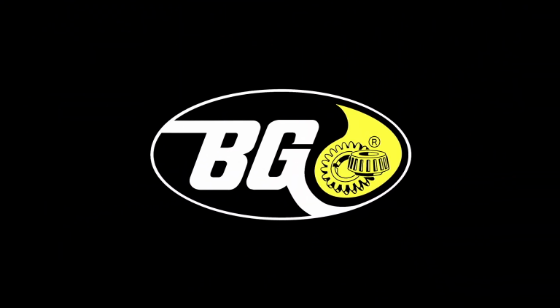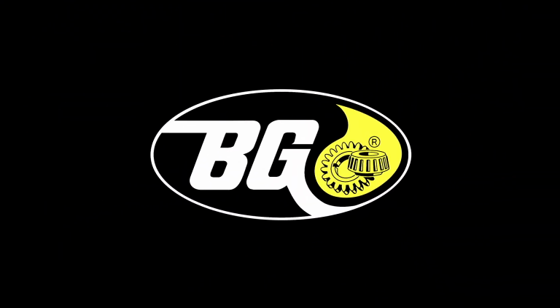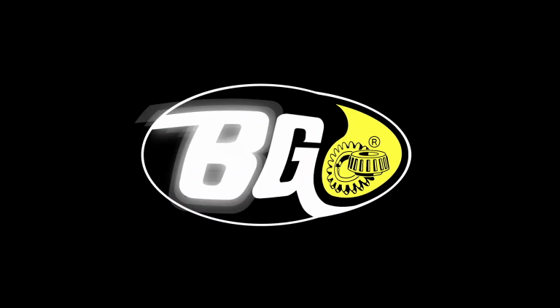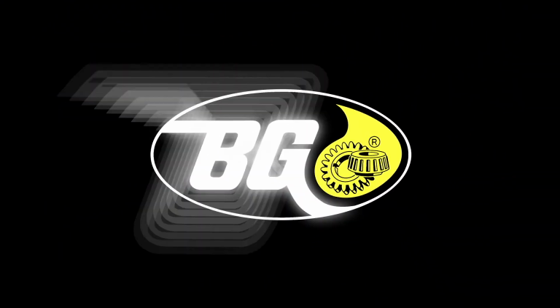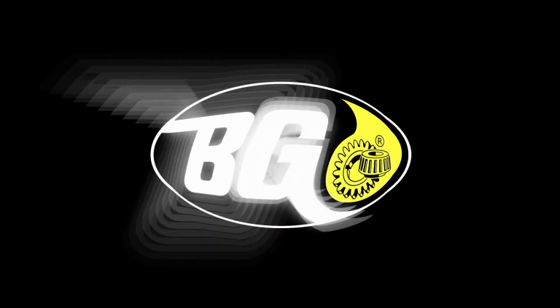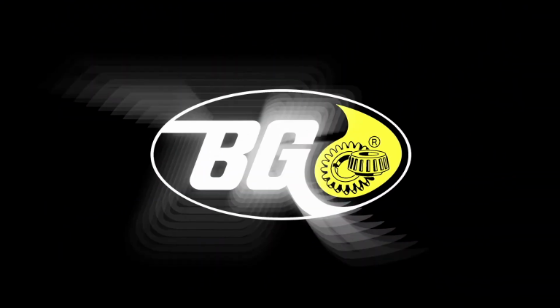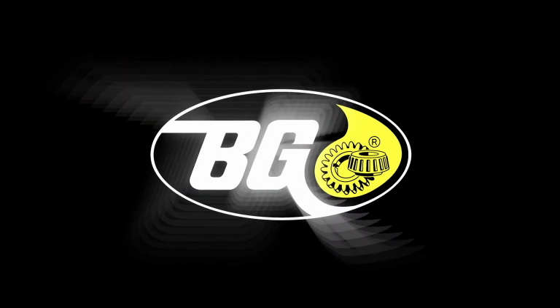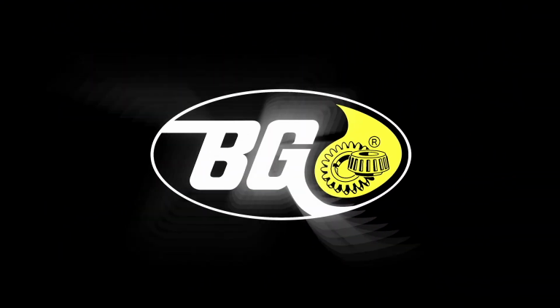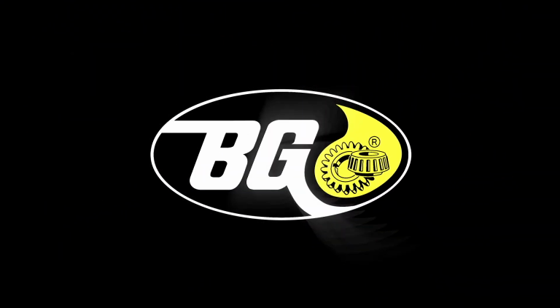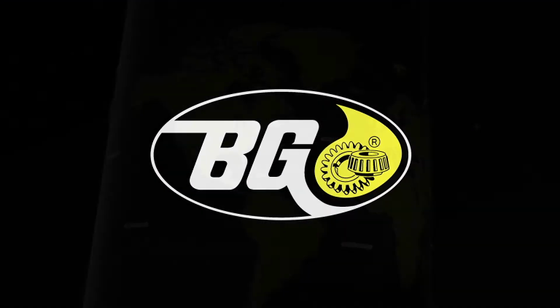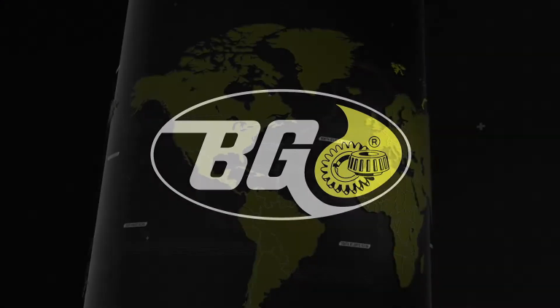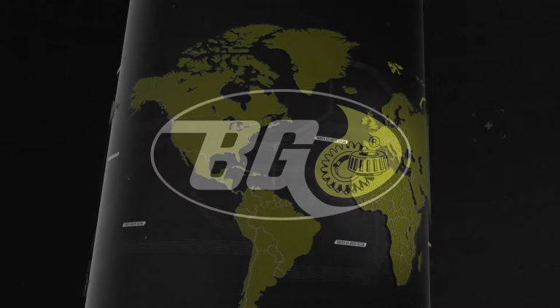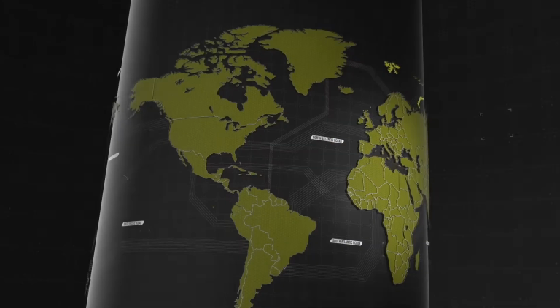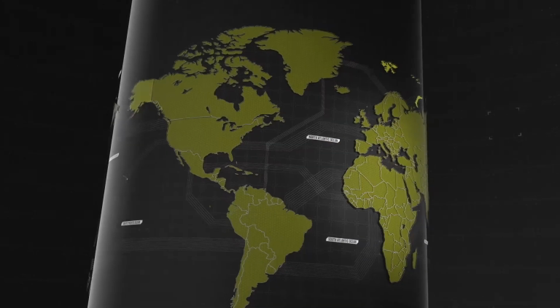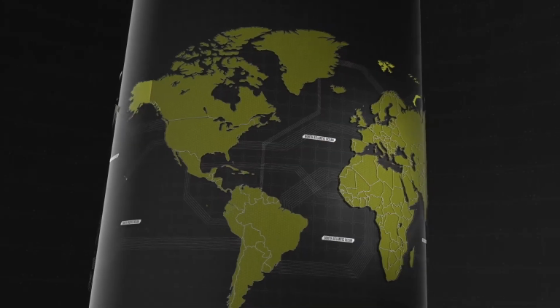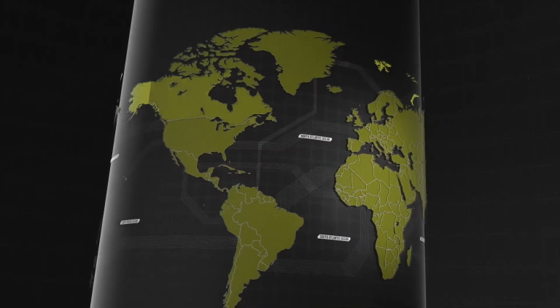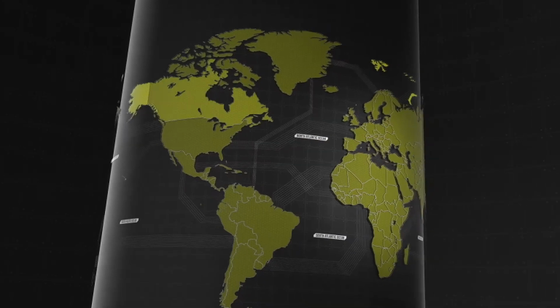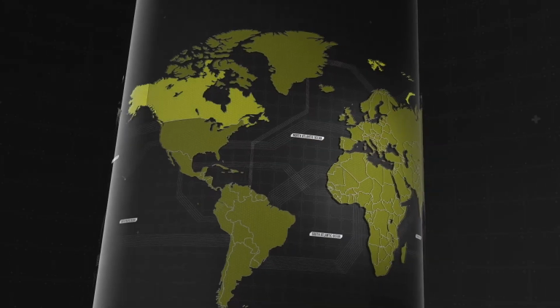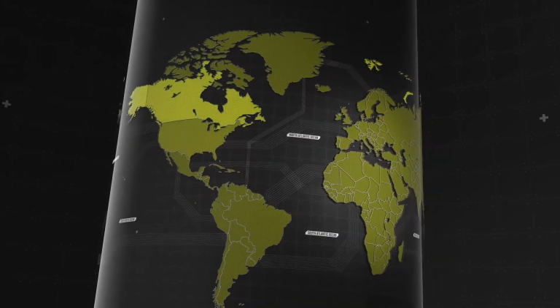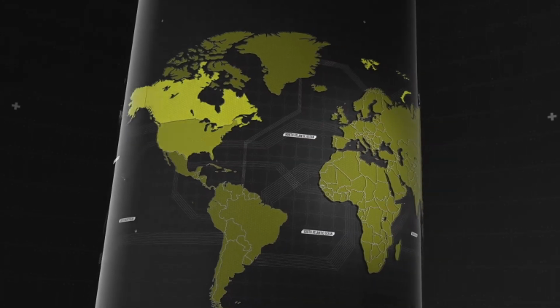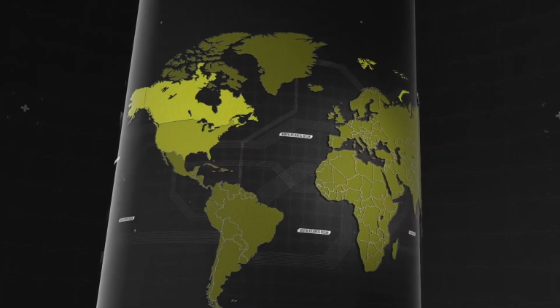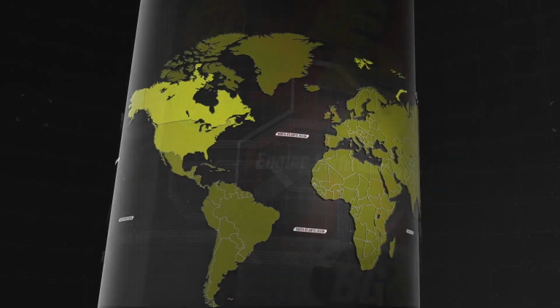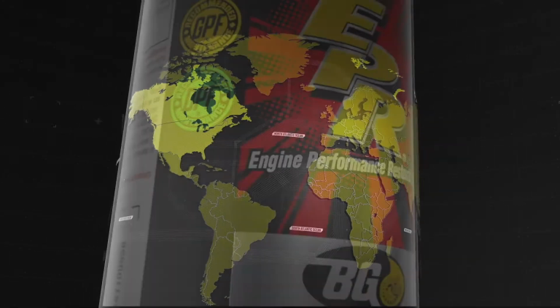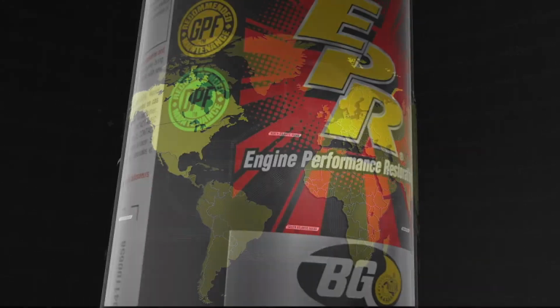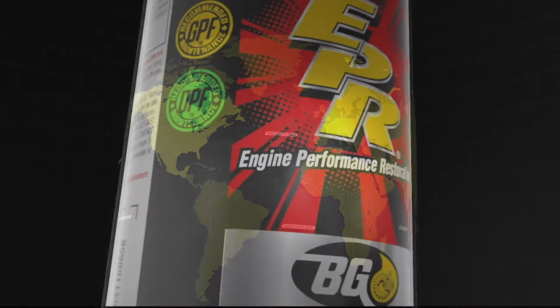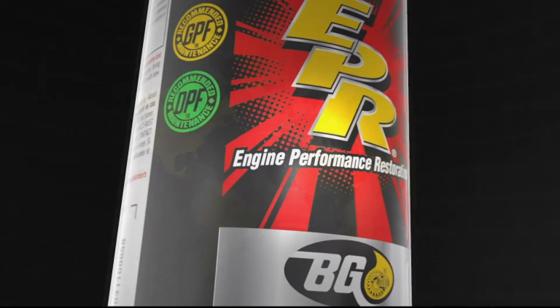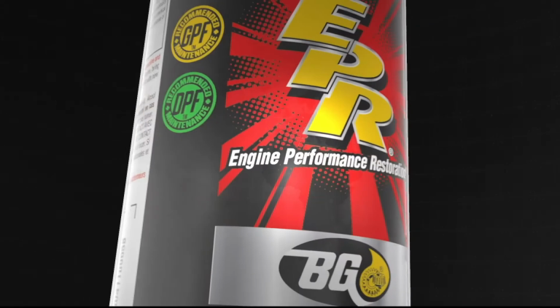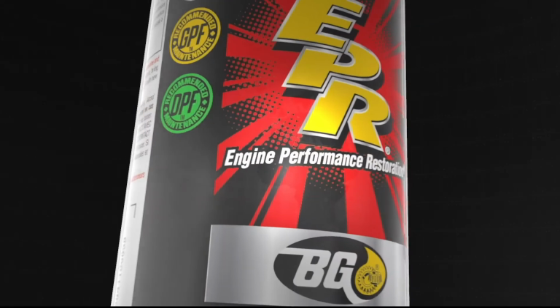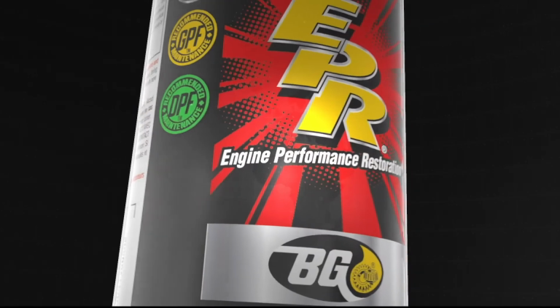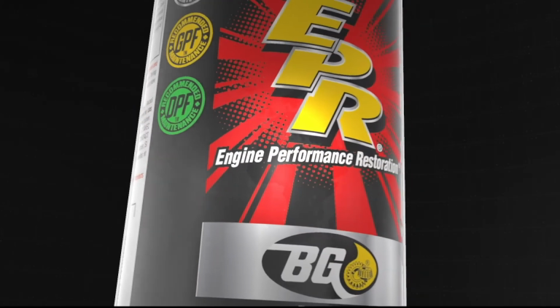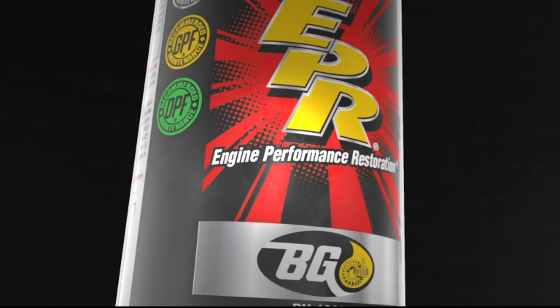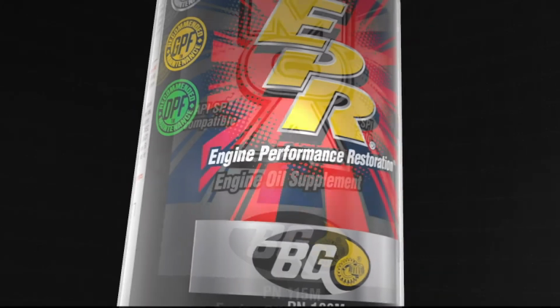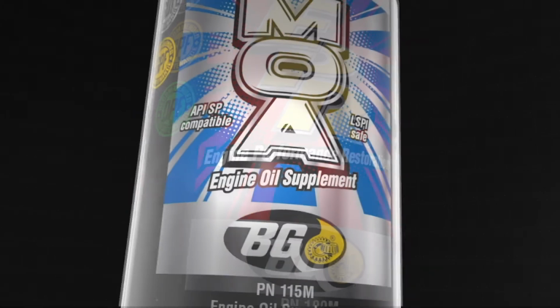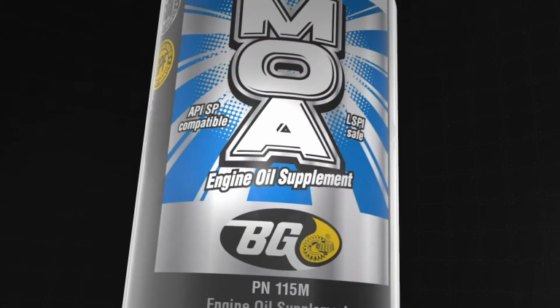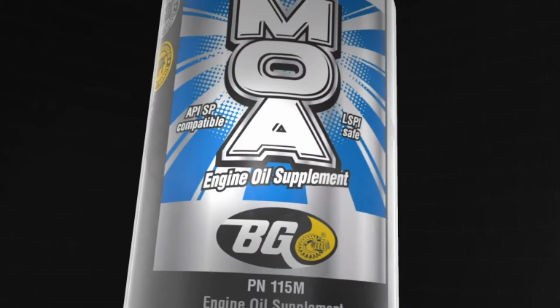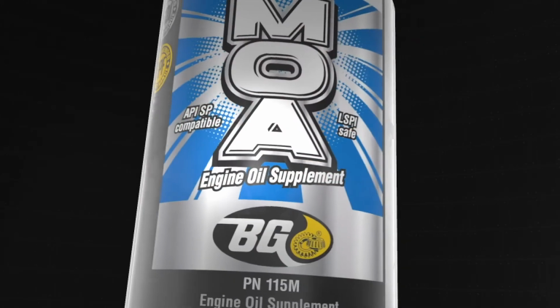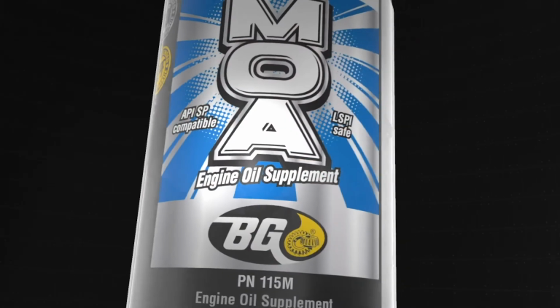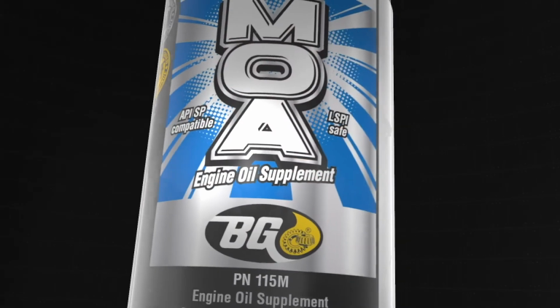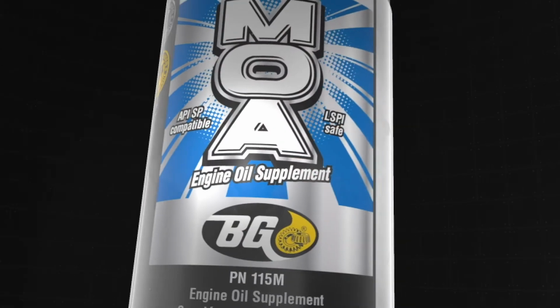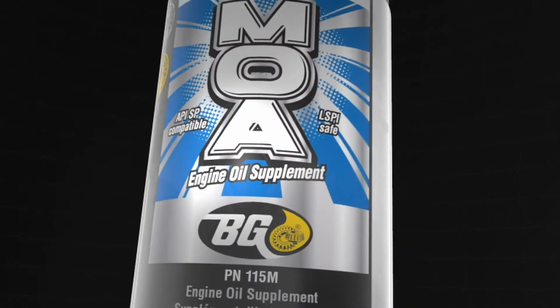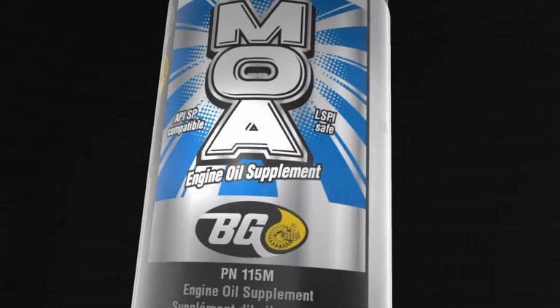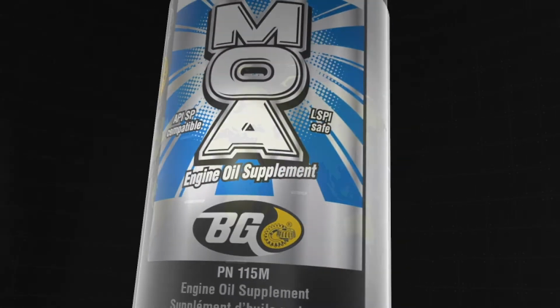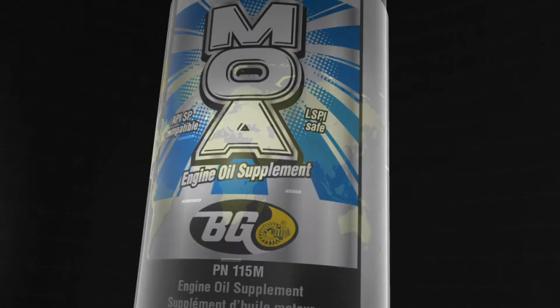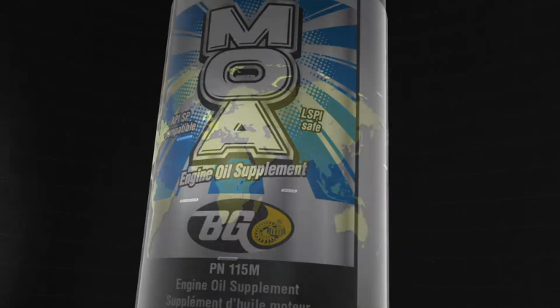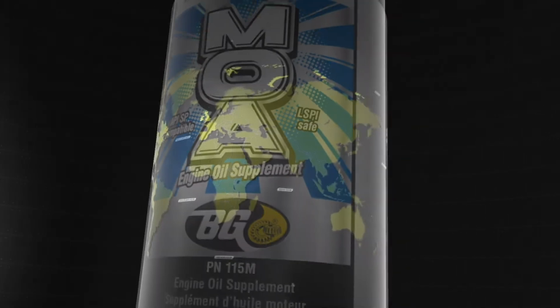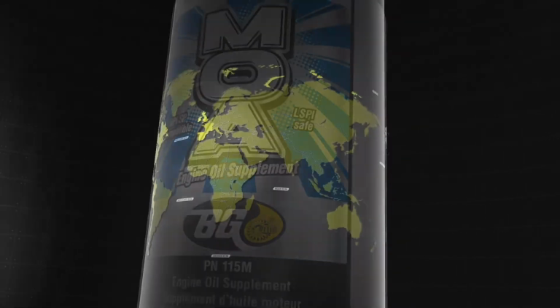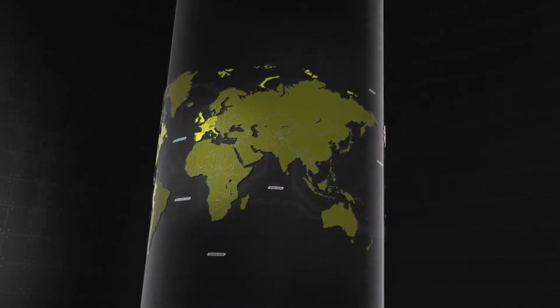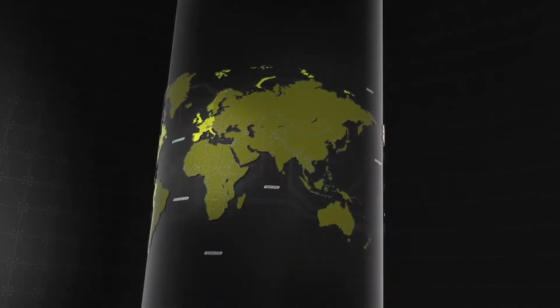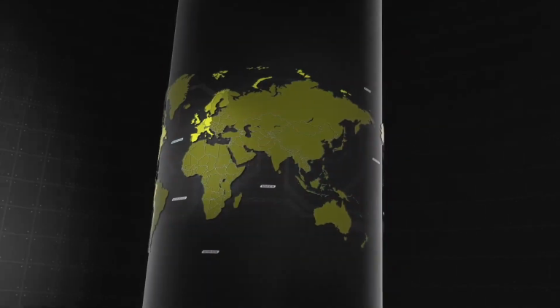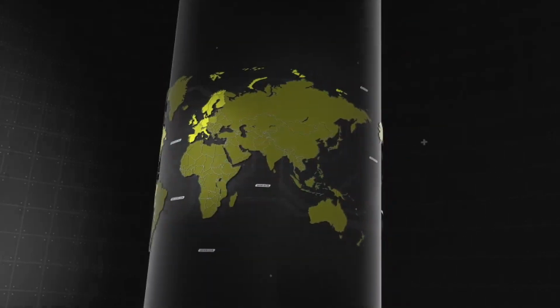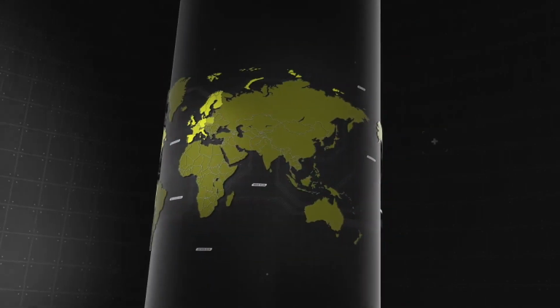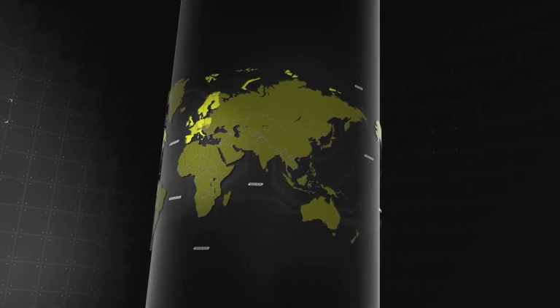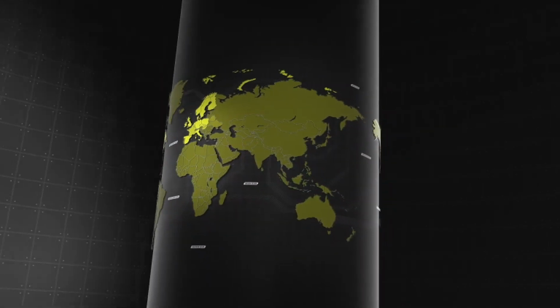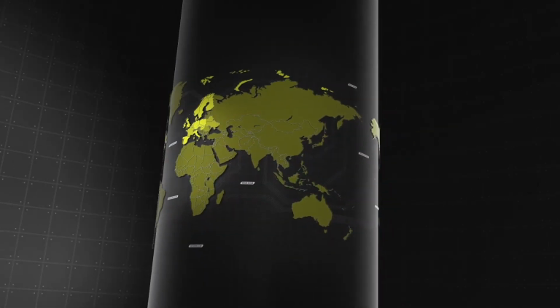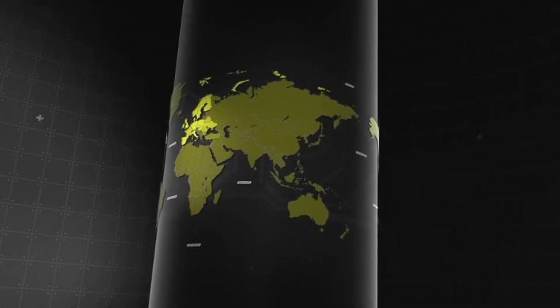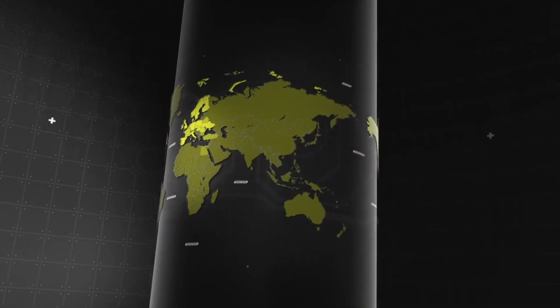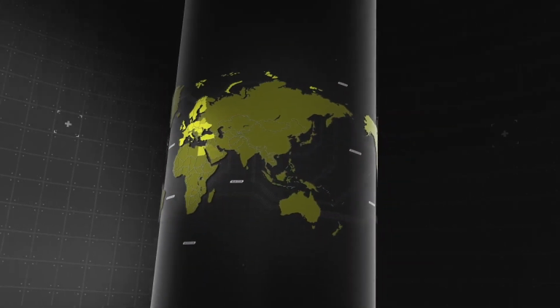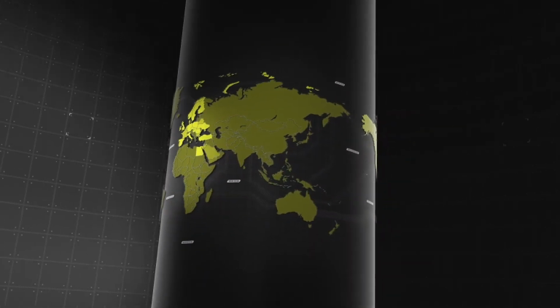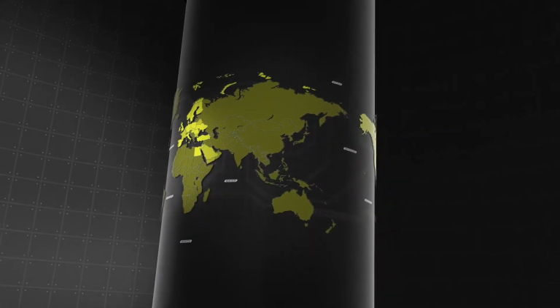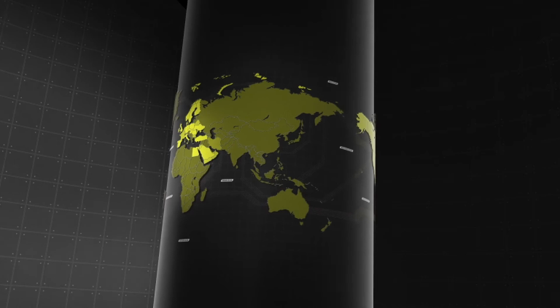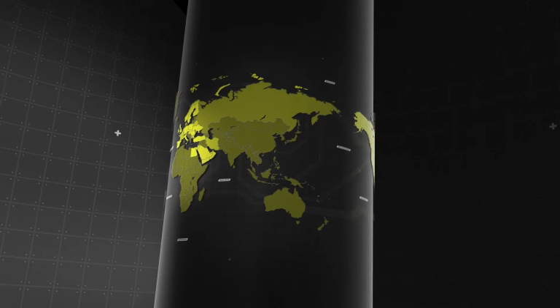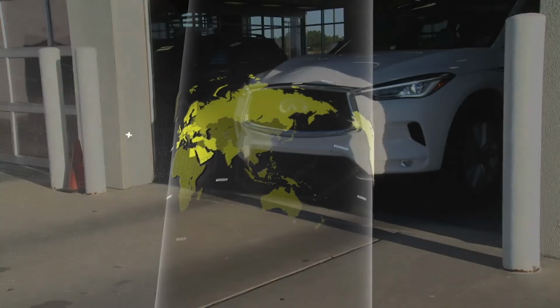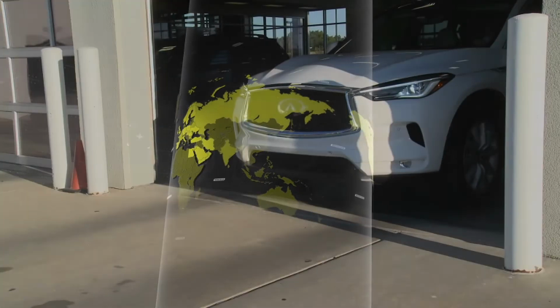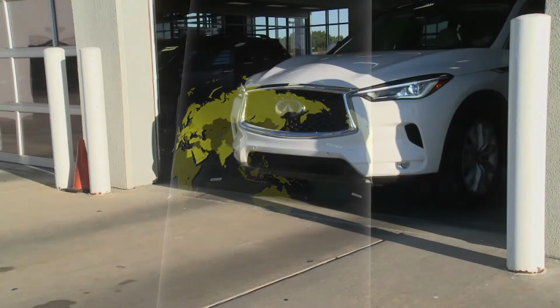From BG Products Incorporated. BG — the worldwide leader in automotive maintenance services since 1971.